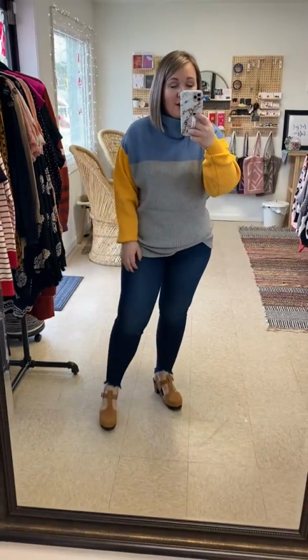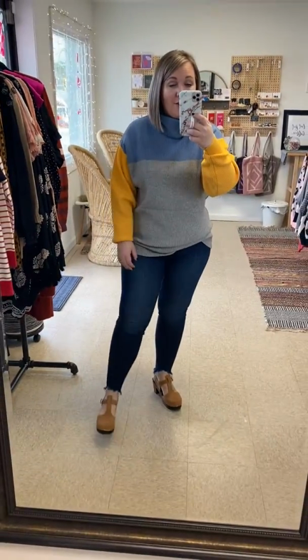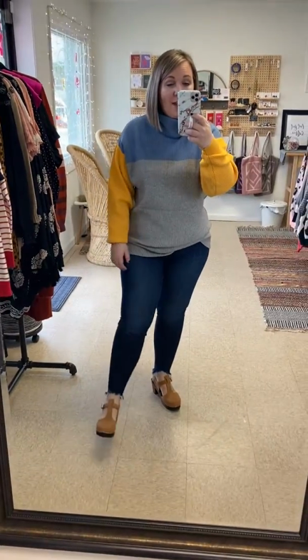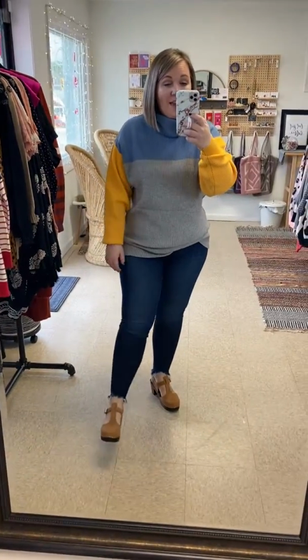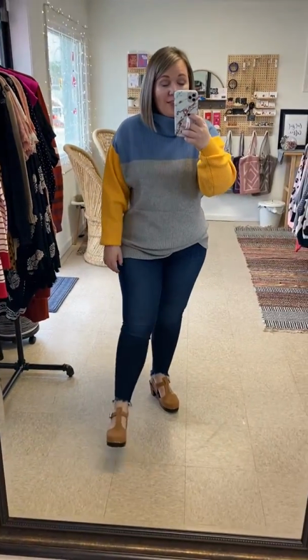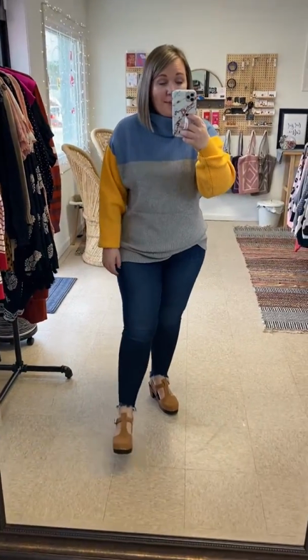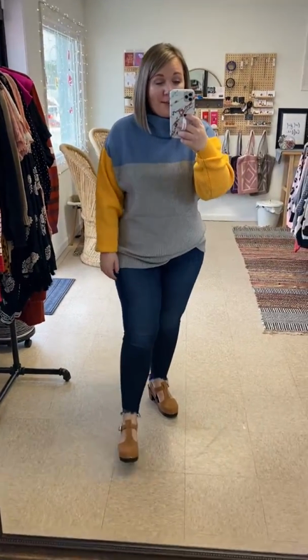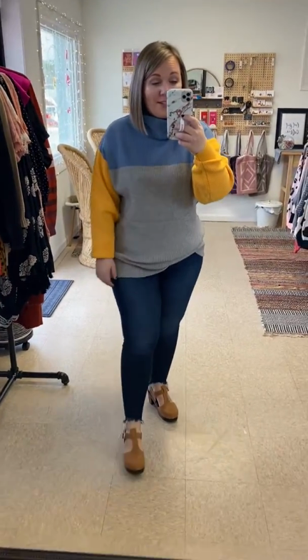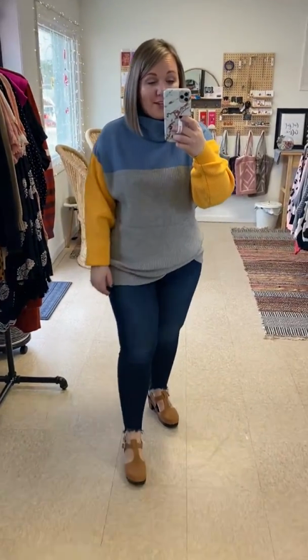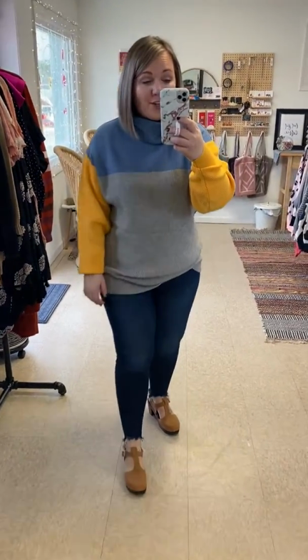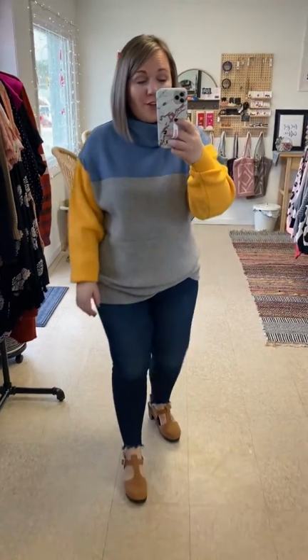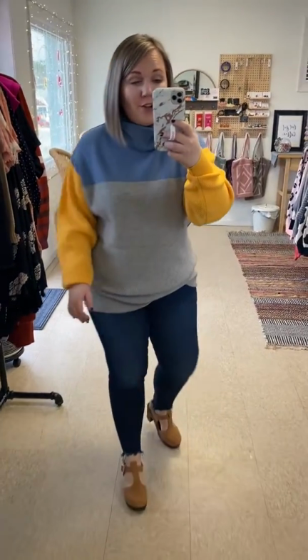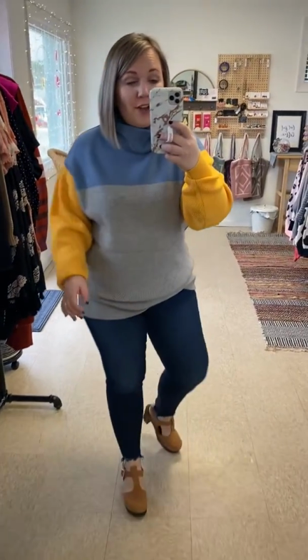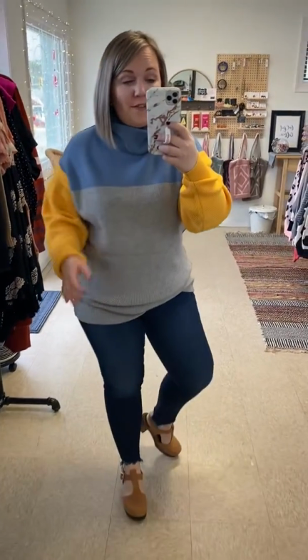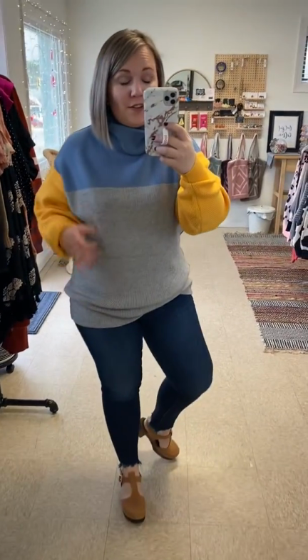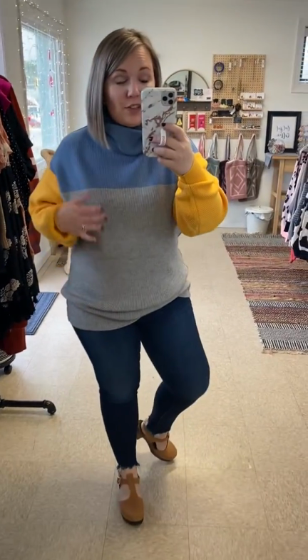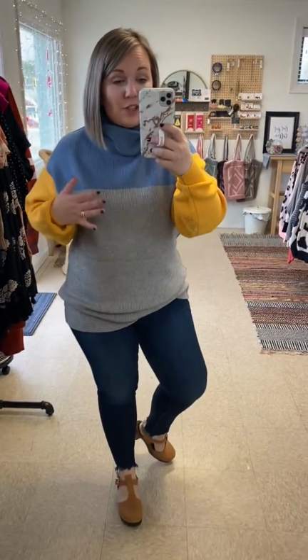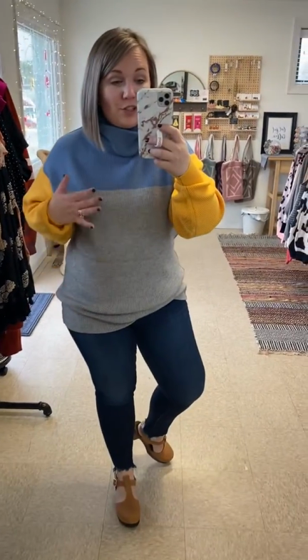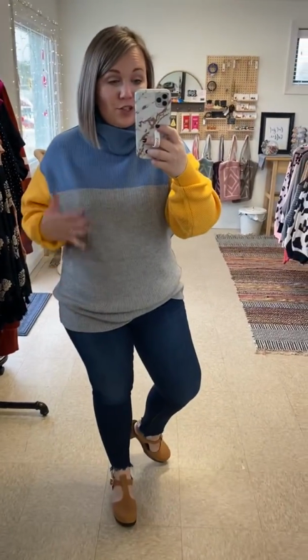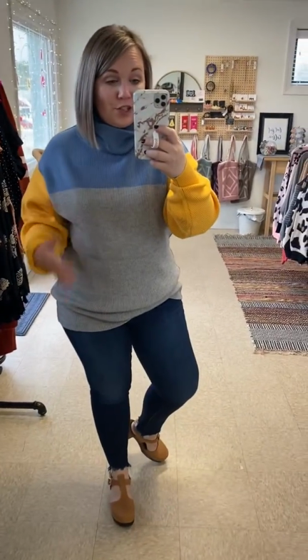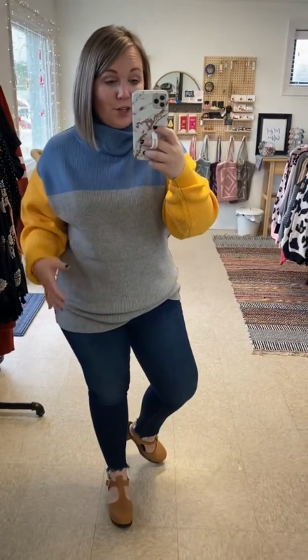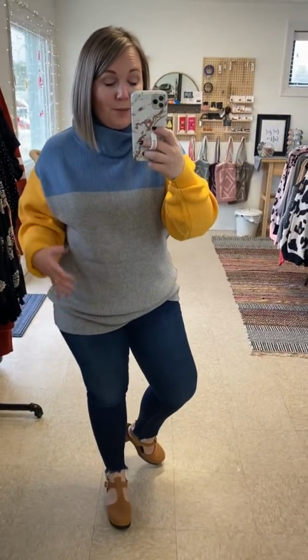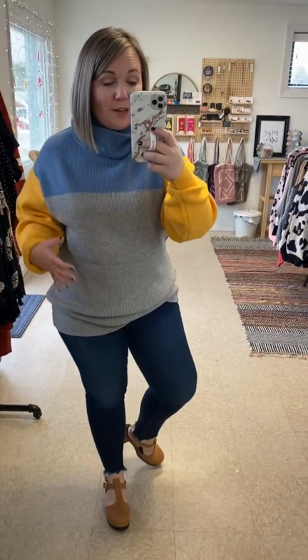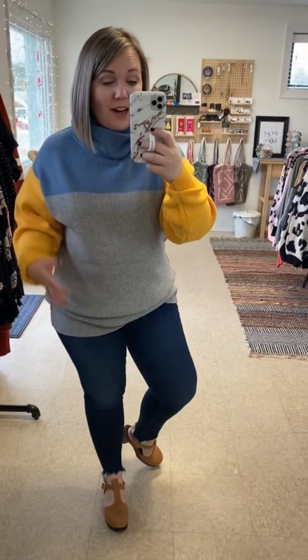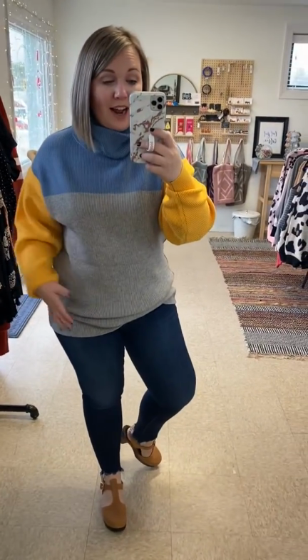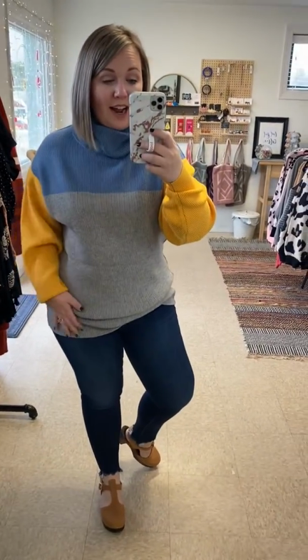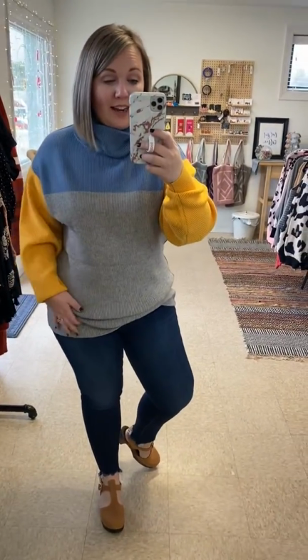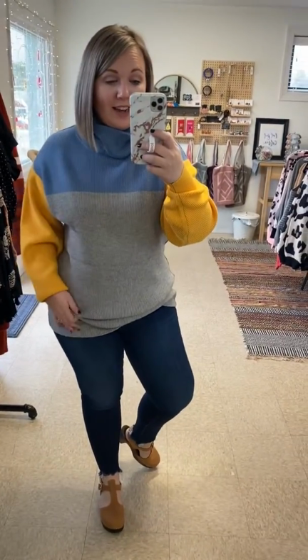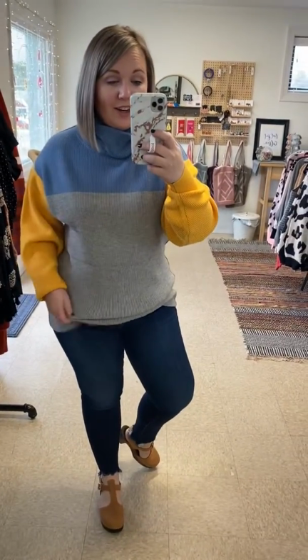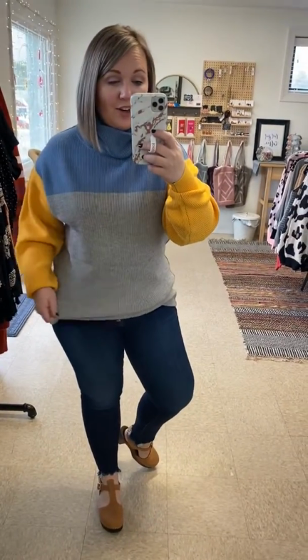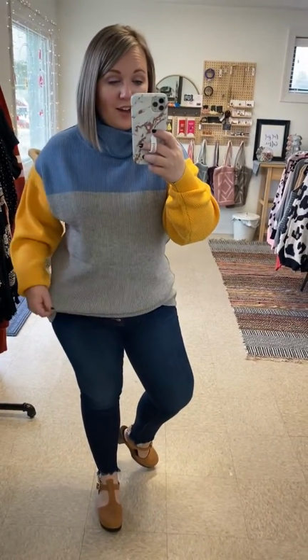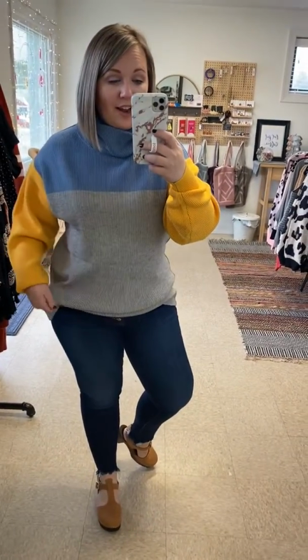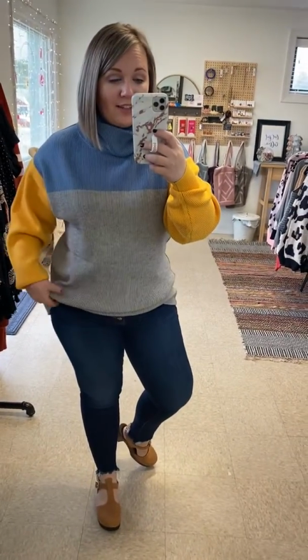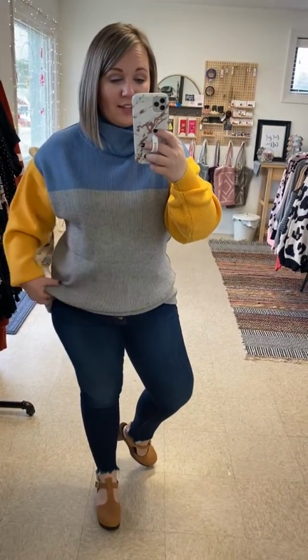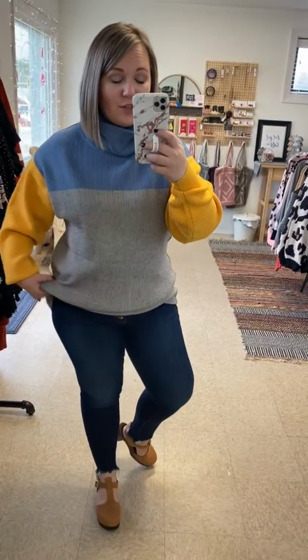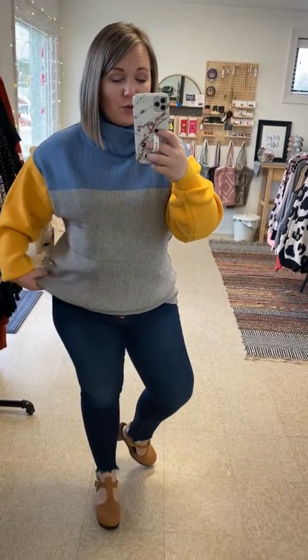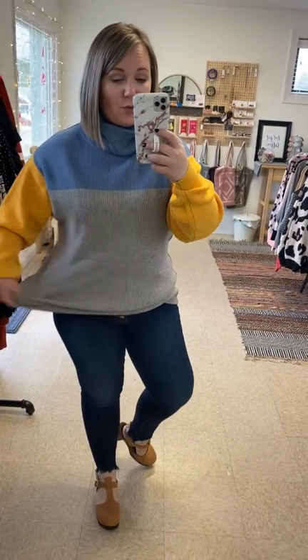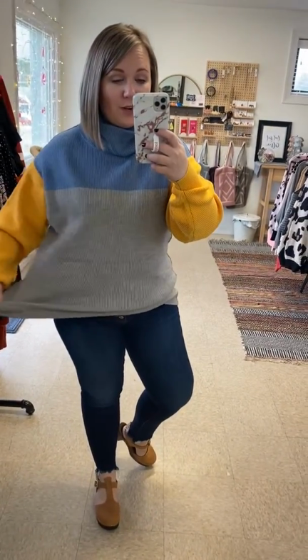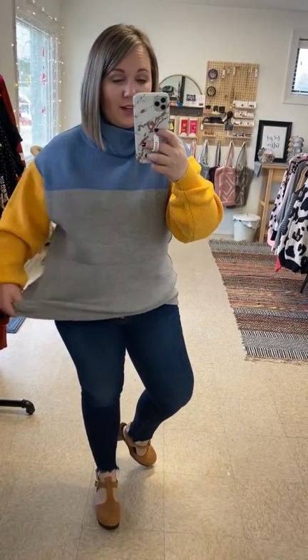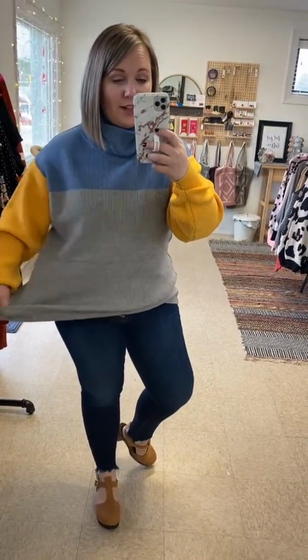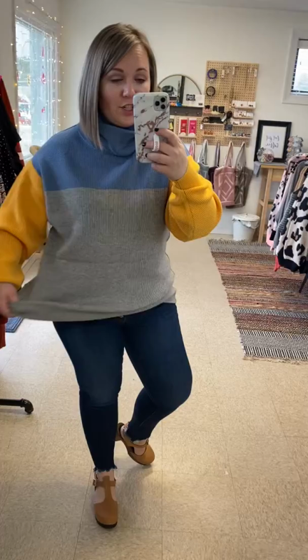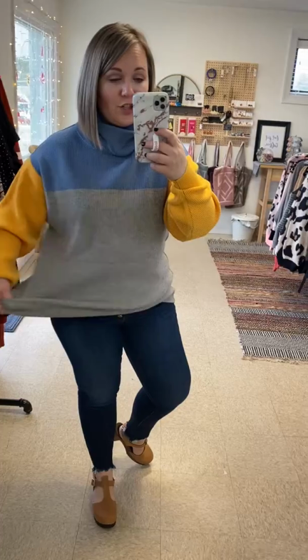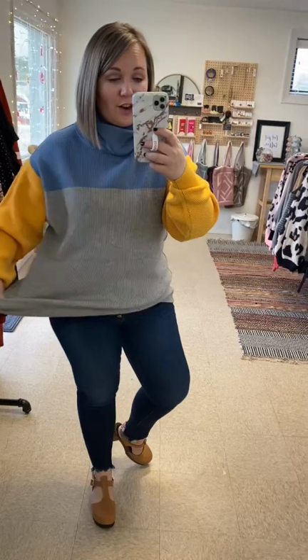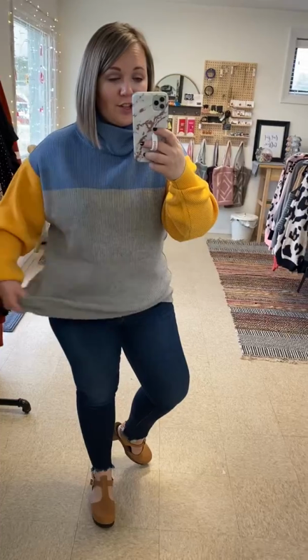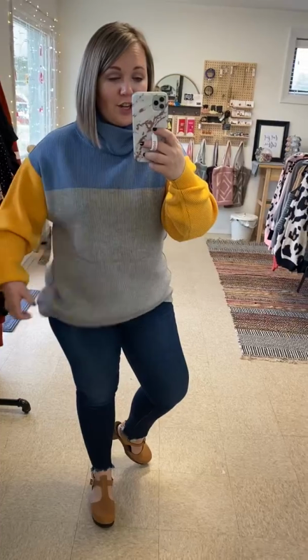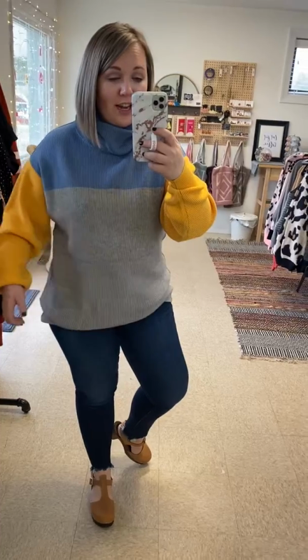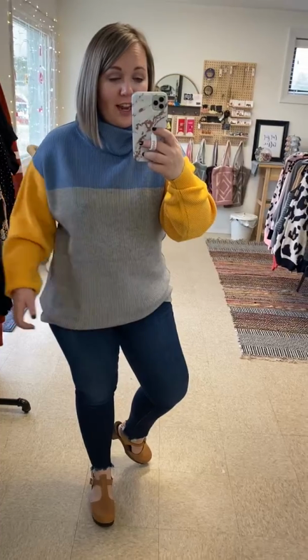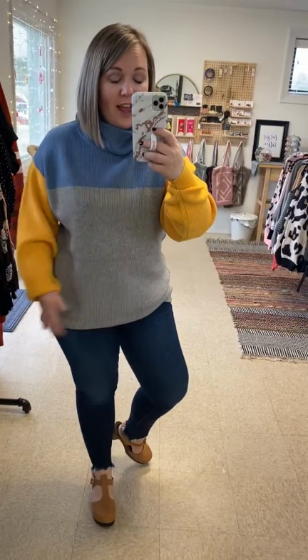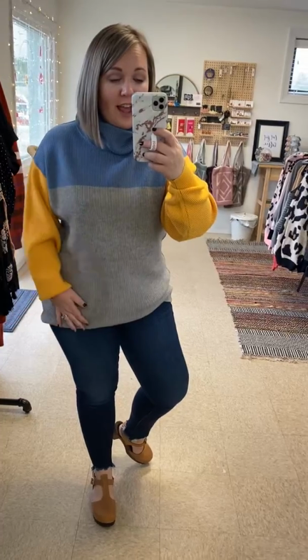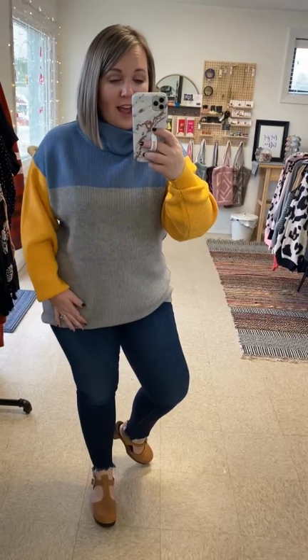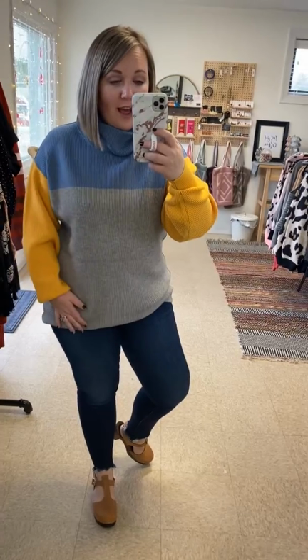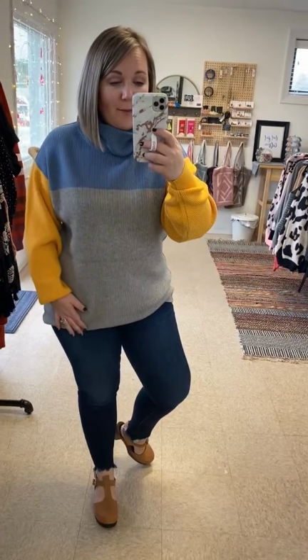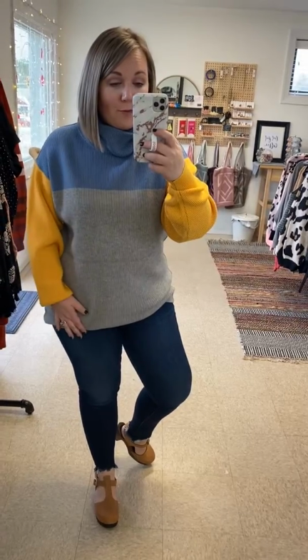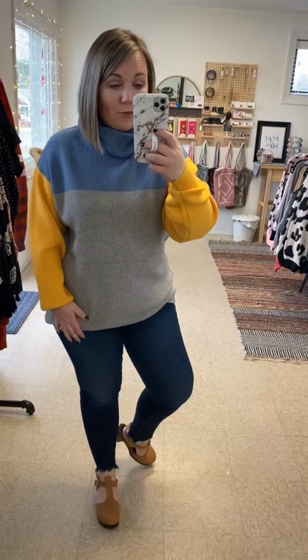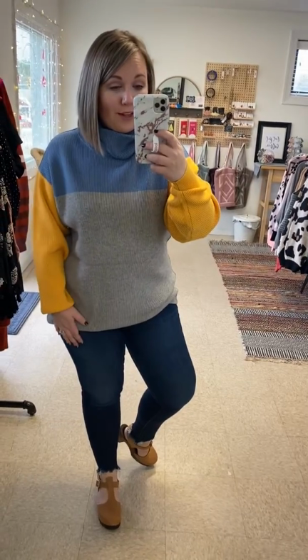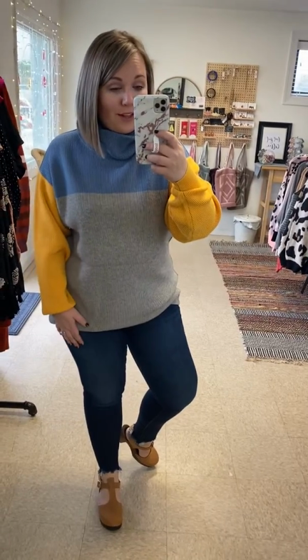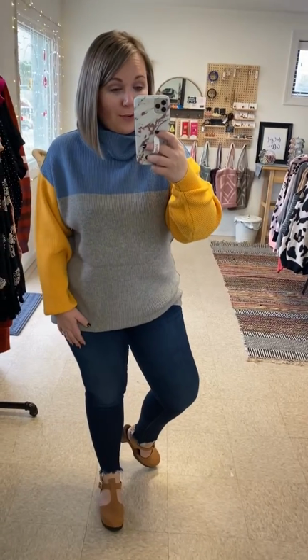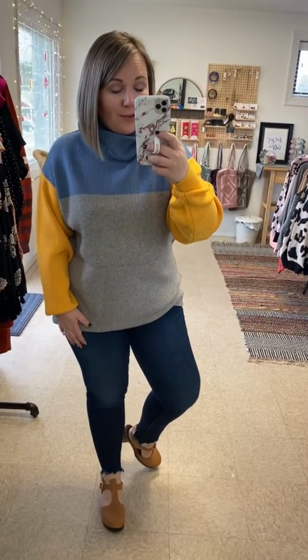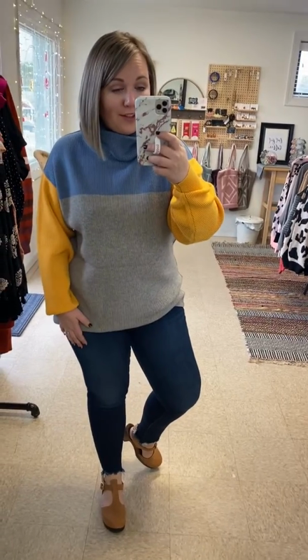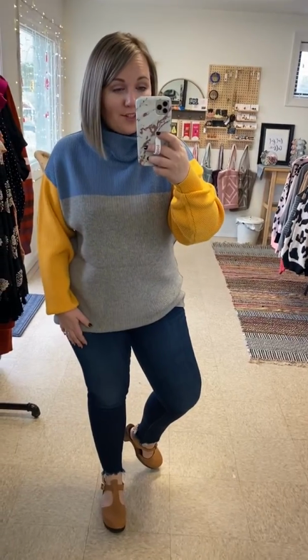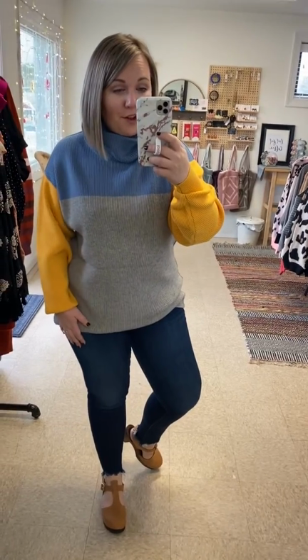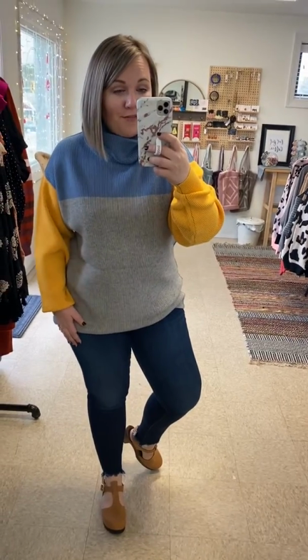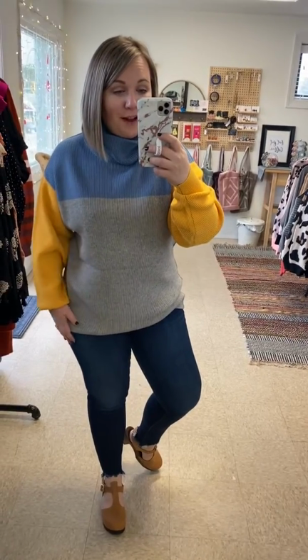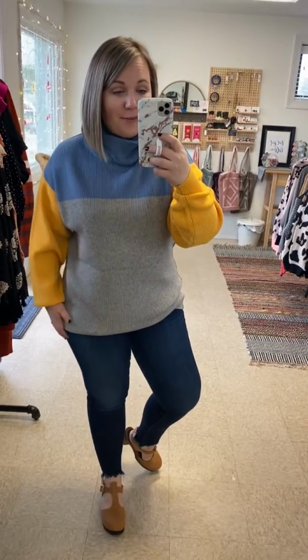The material feels super high end, you guys. It's really stretchy, really soft fabric.